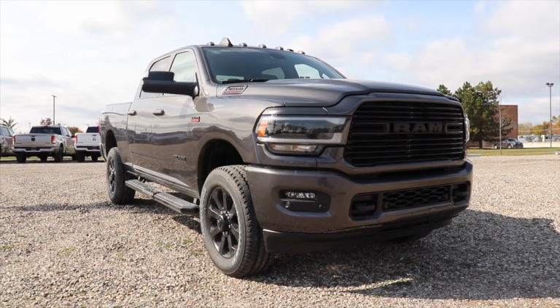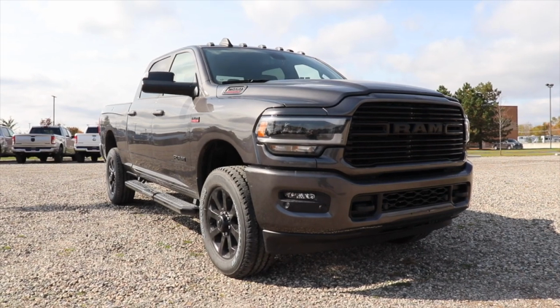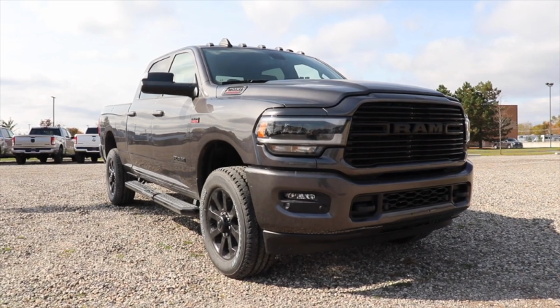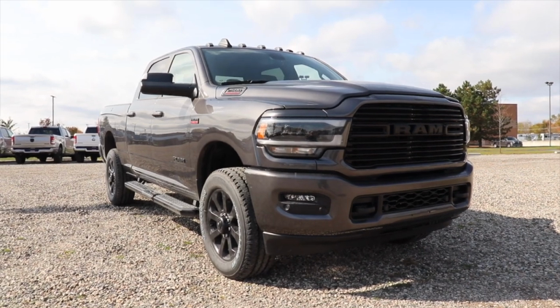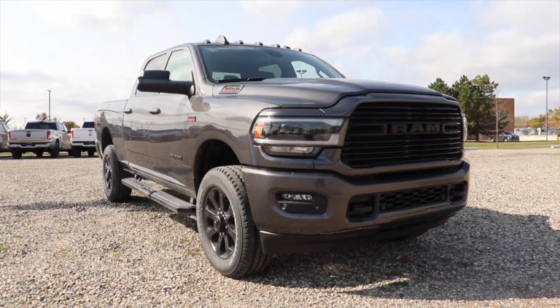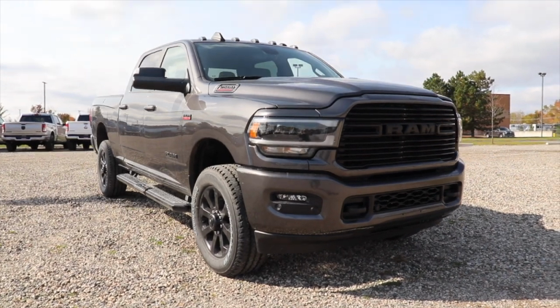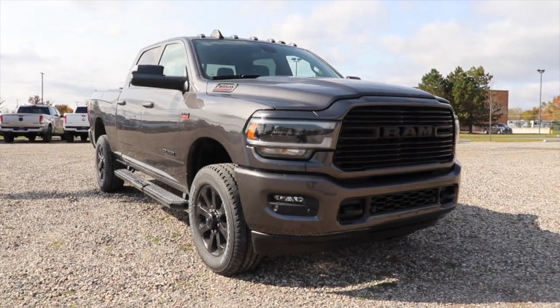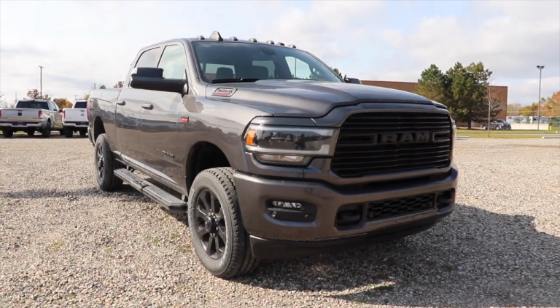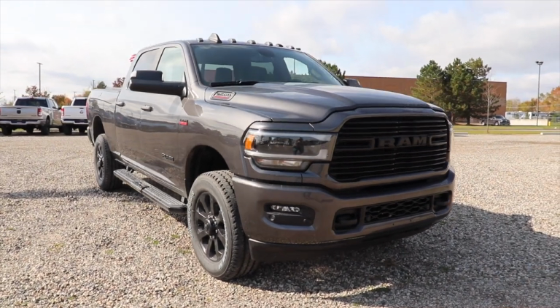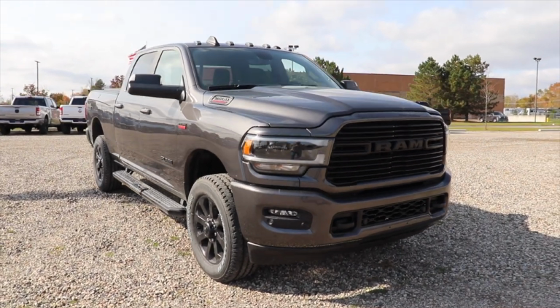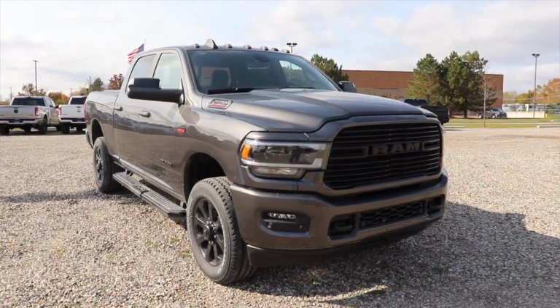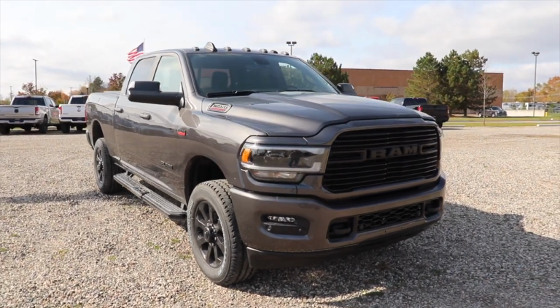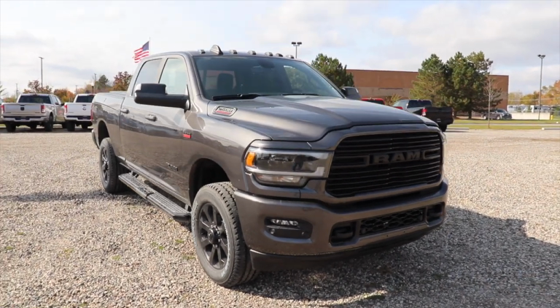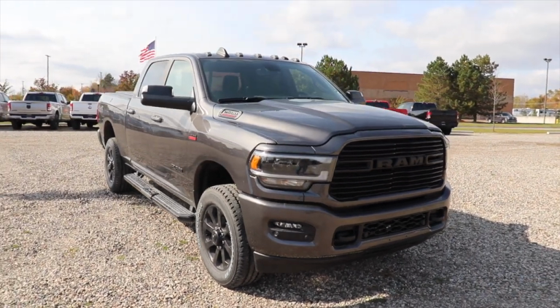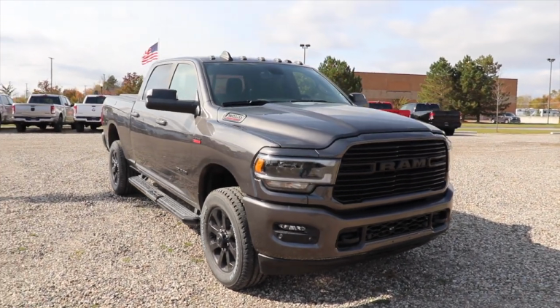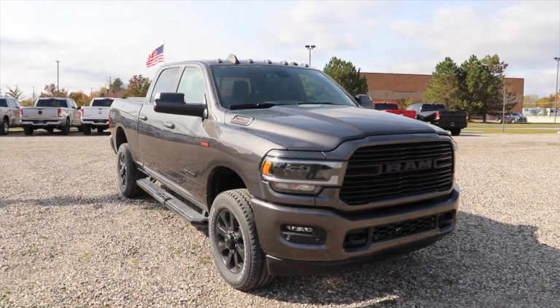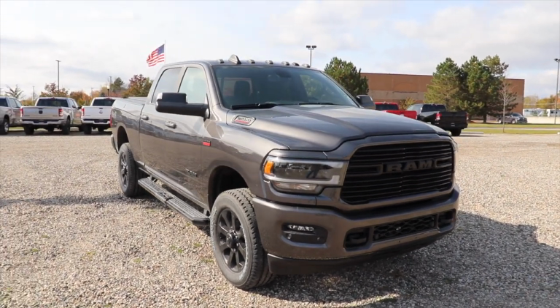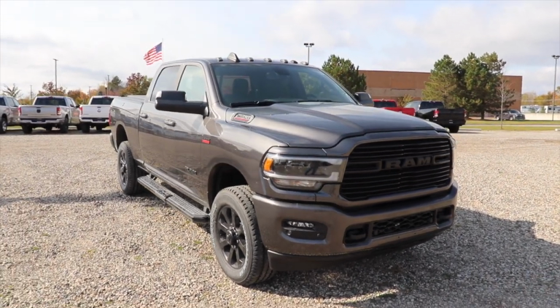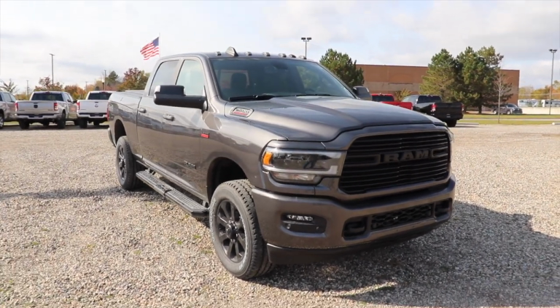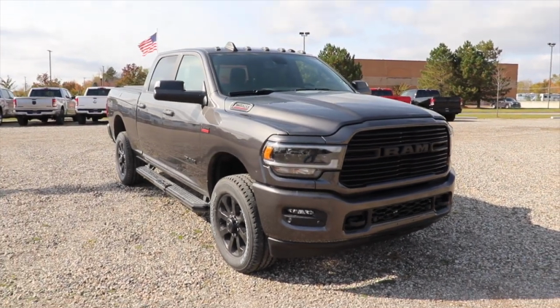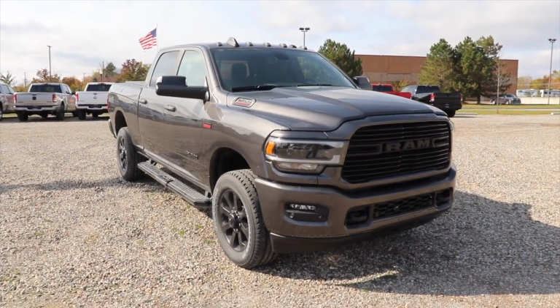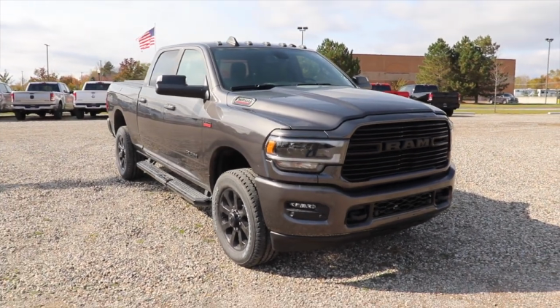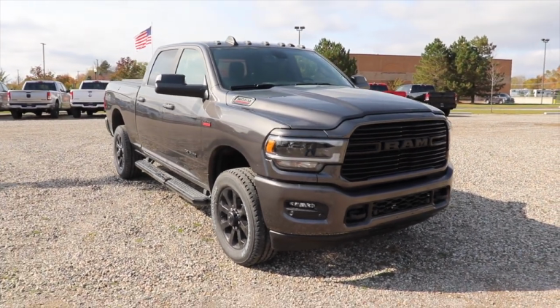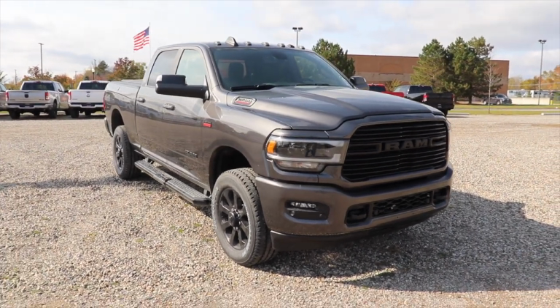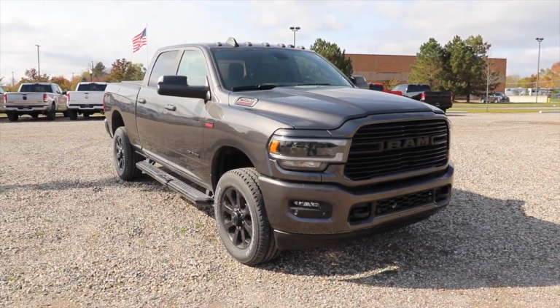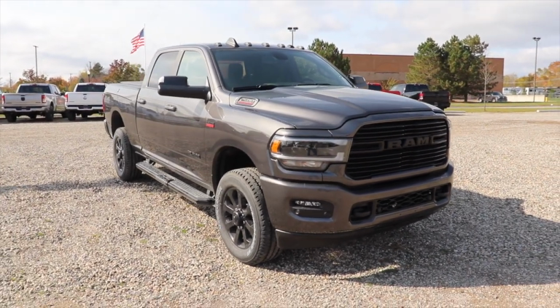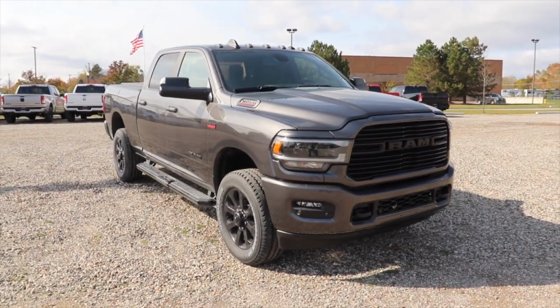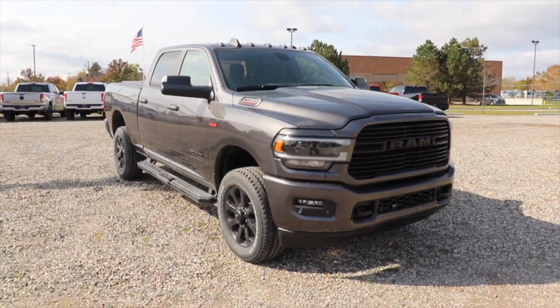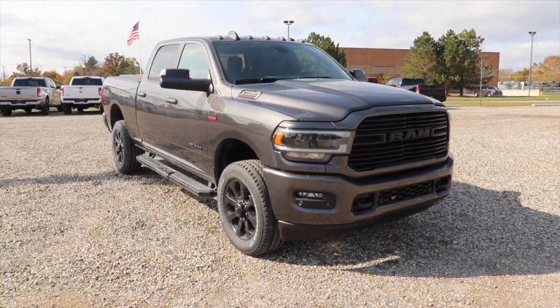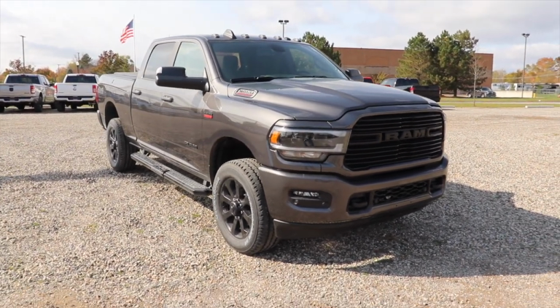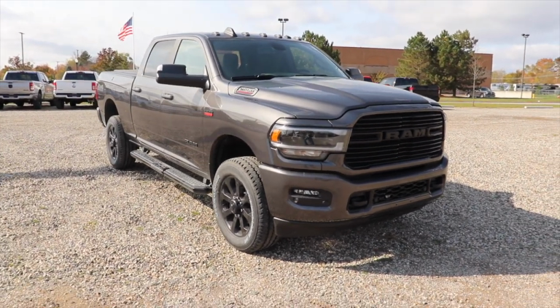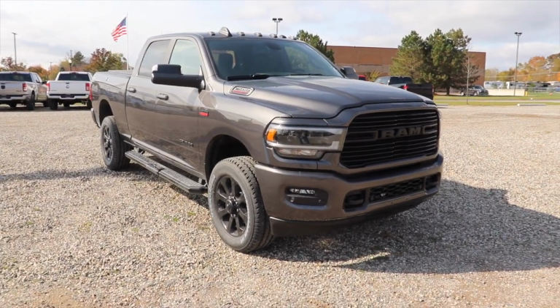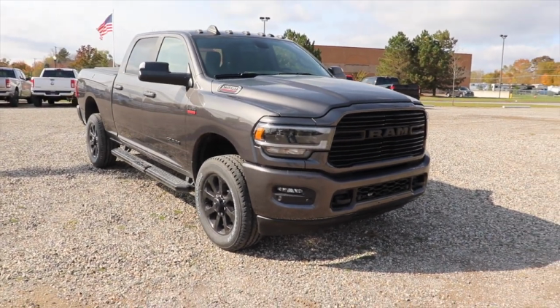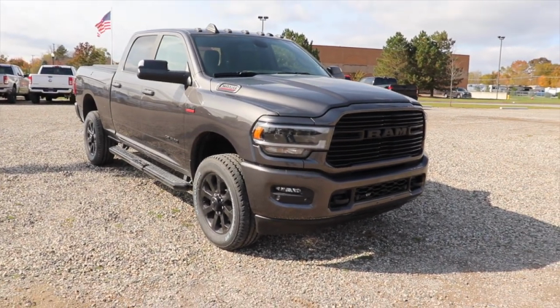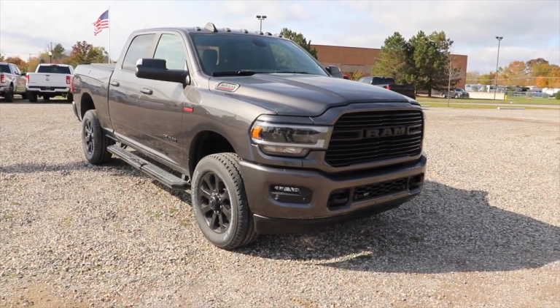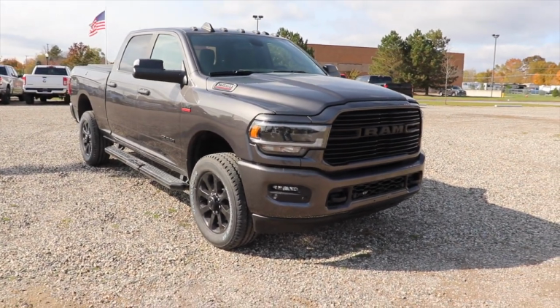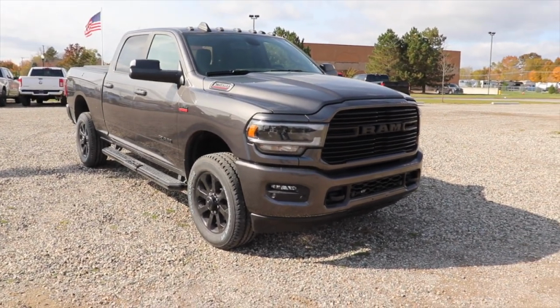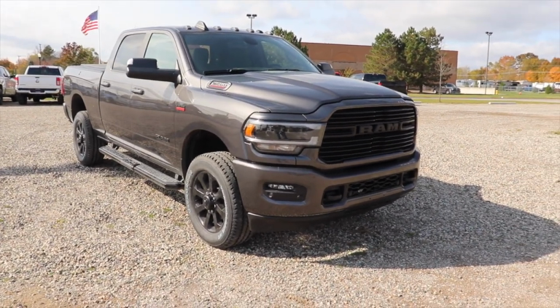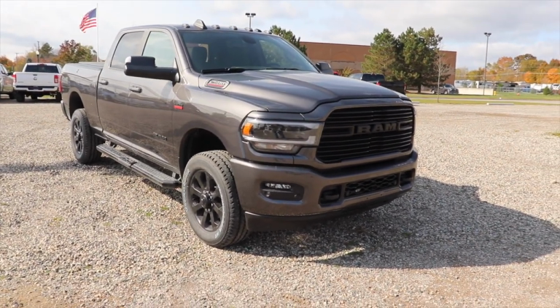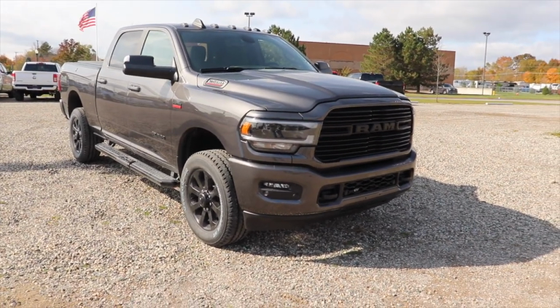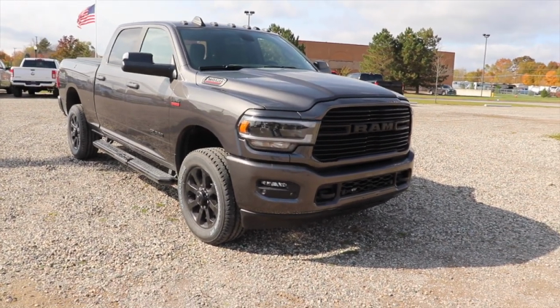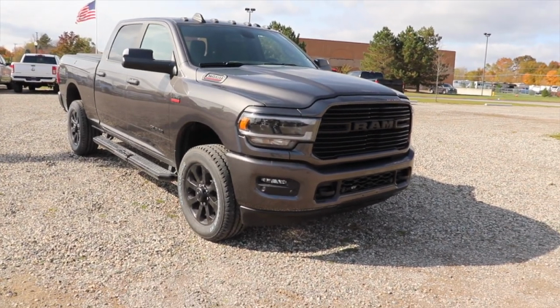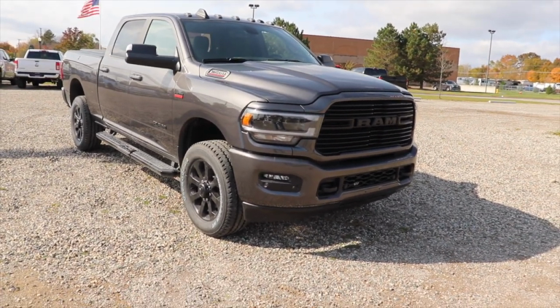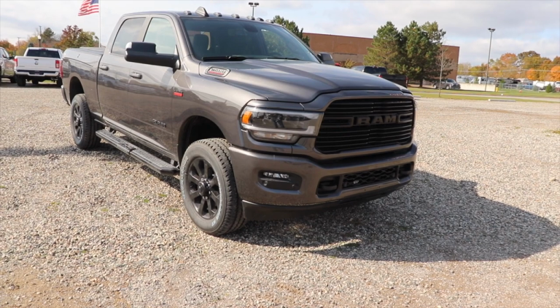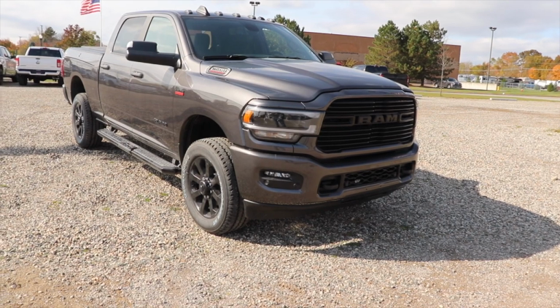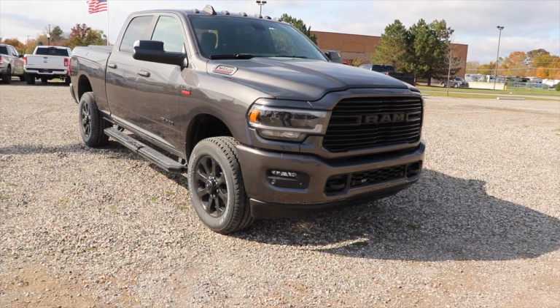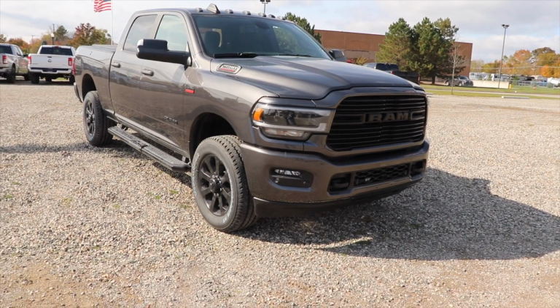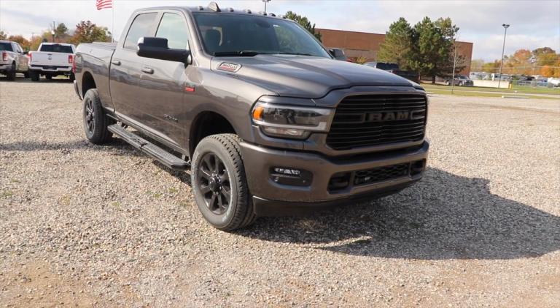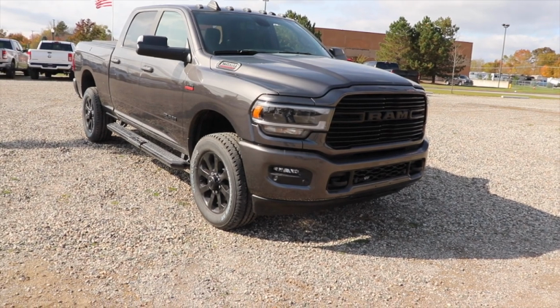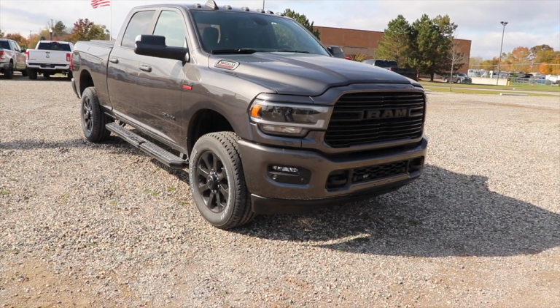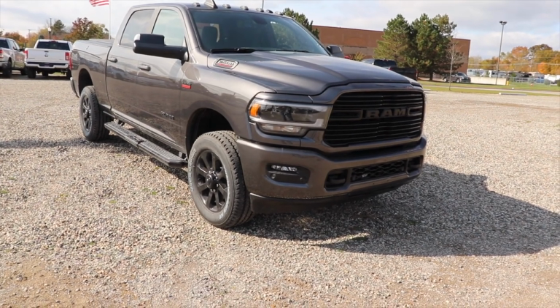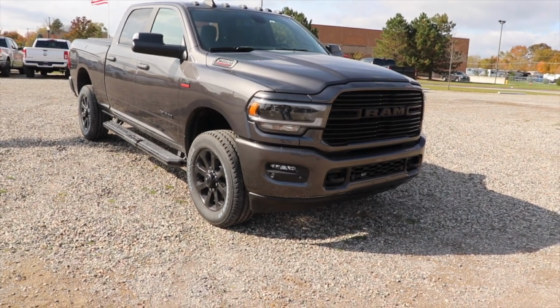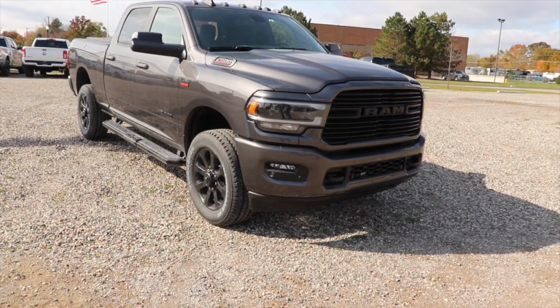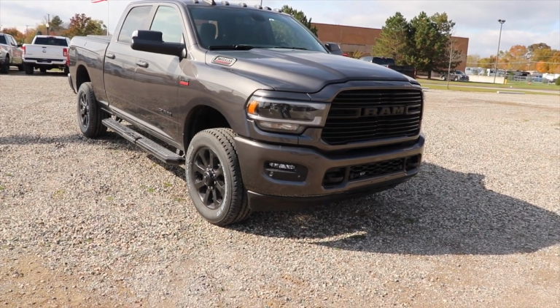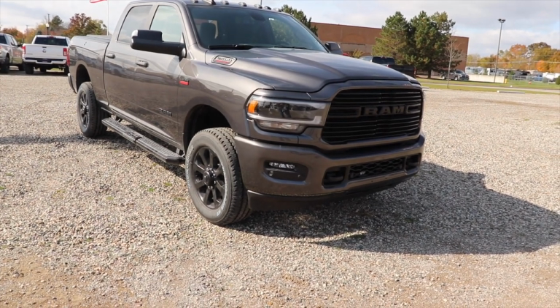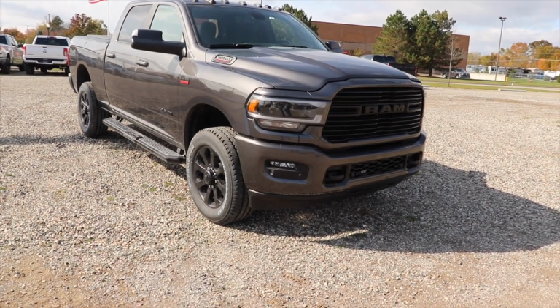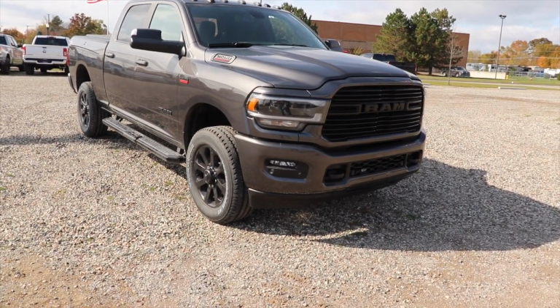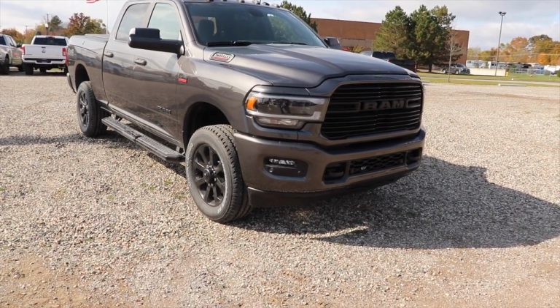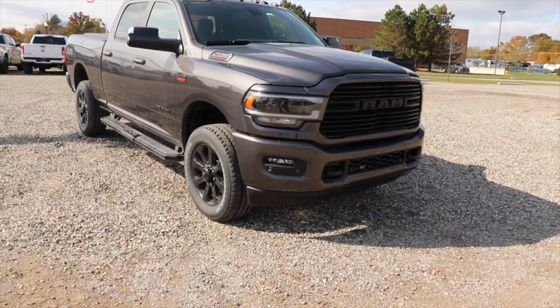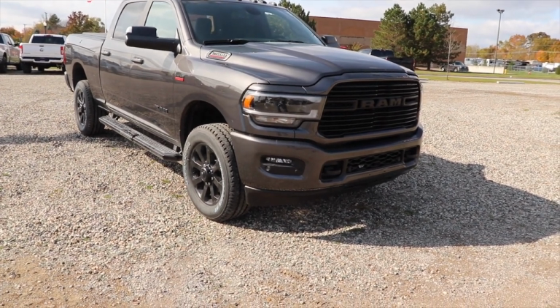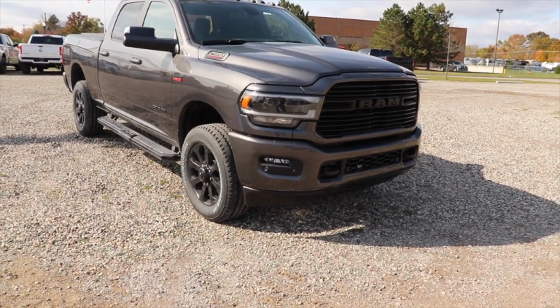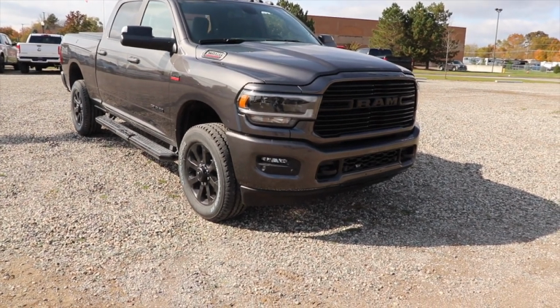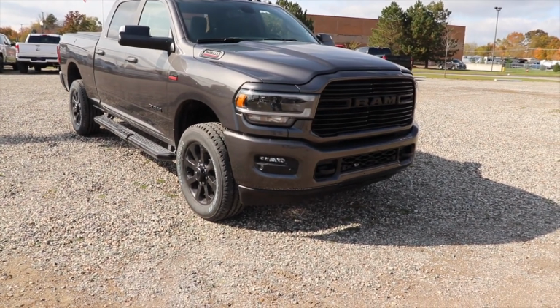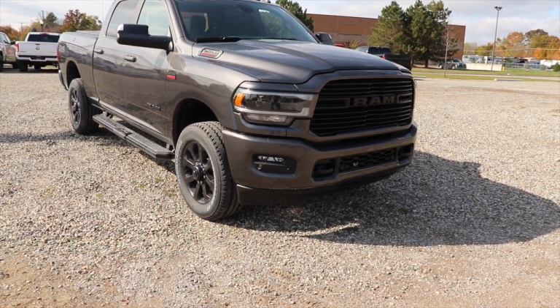Hello YouTube! Today I'm at Pinckney Chrysler Dodge Jeep Ram taking a look at this 2021 Ram 2500.